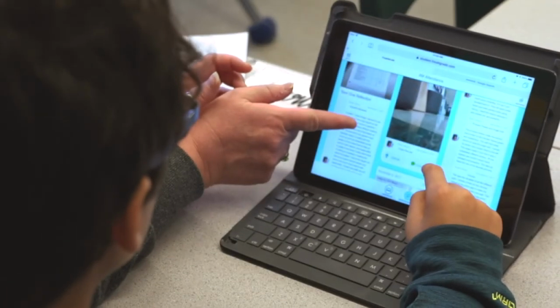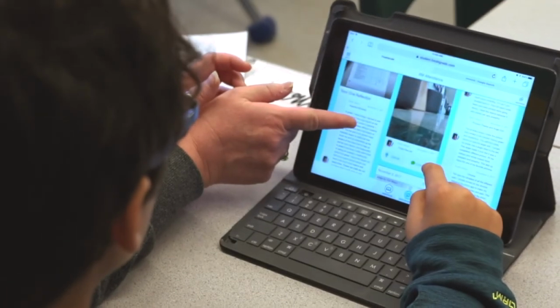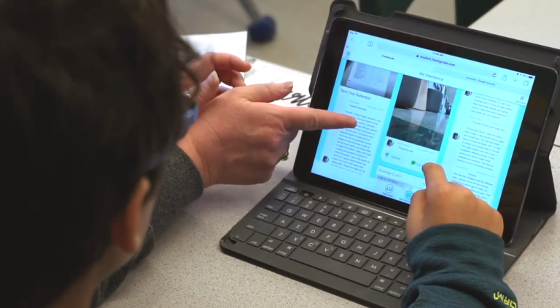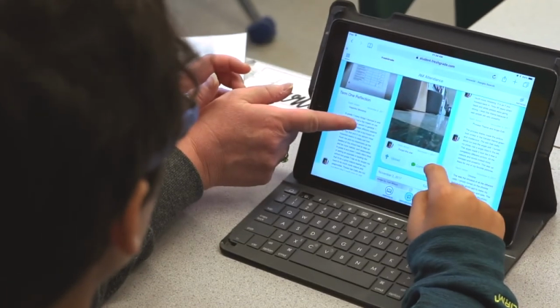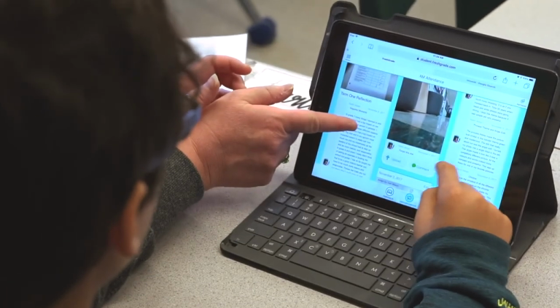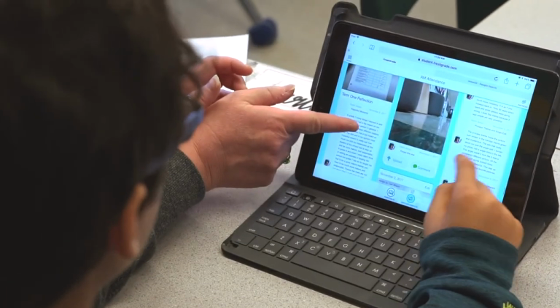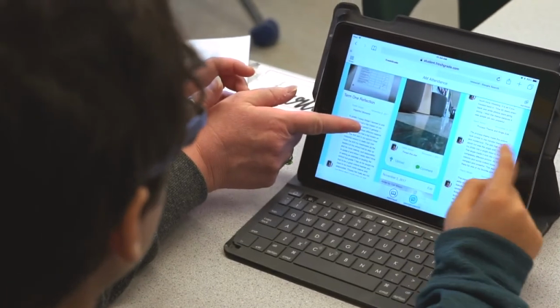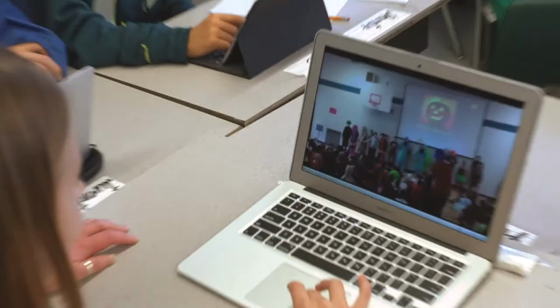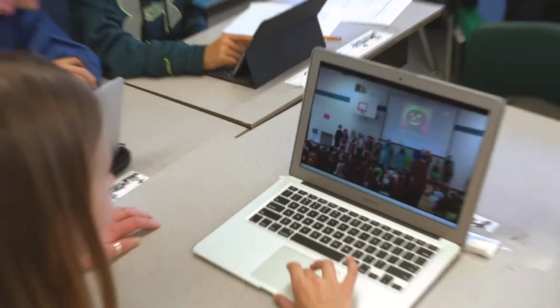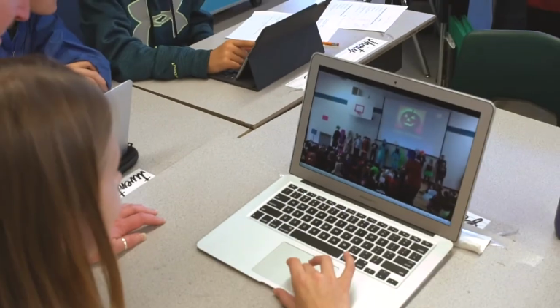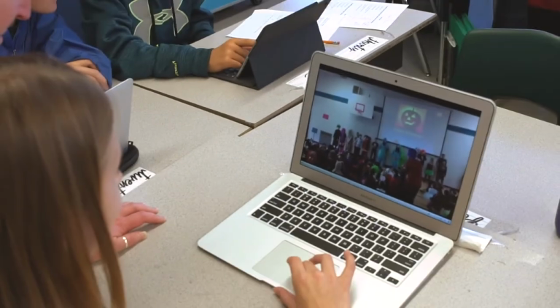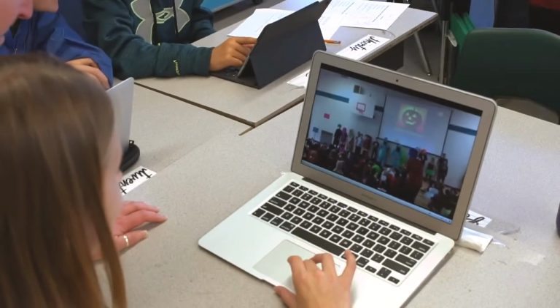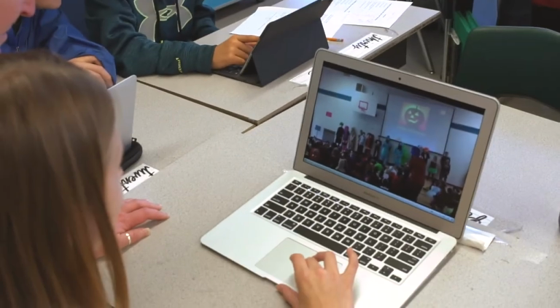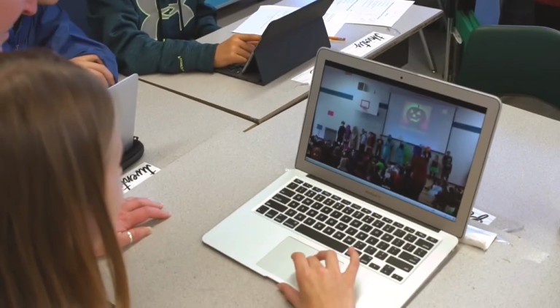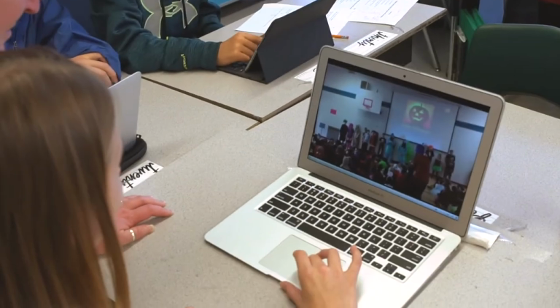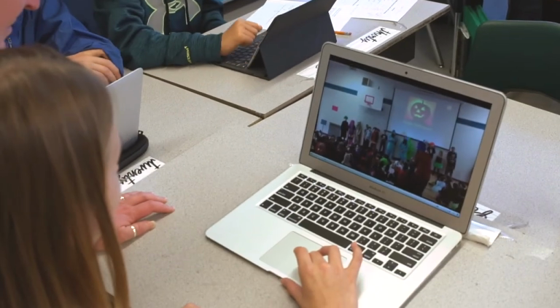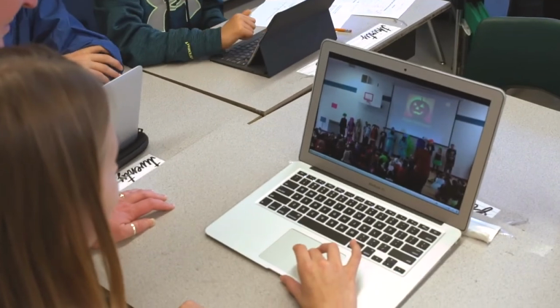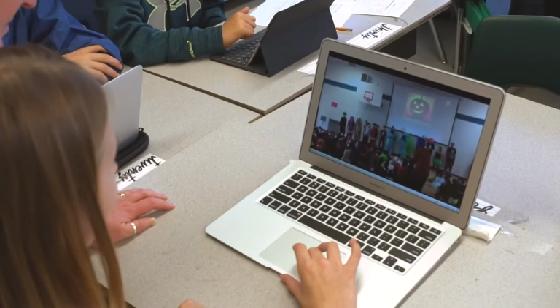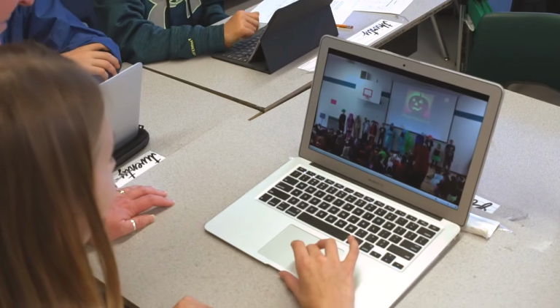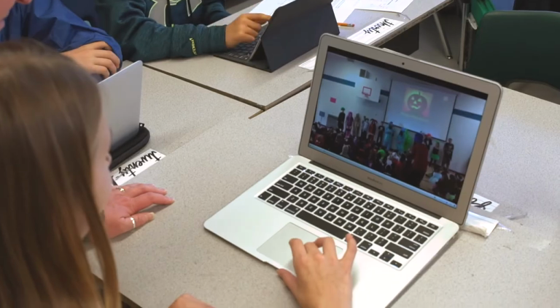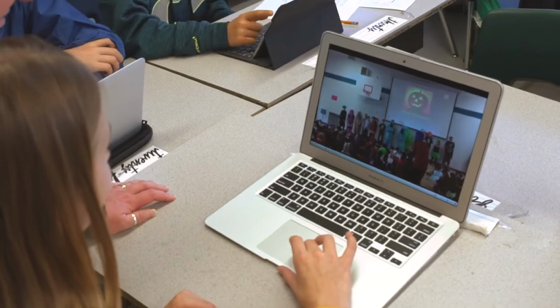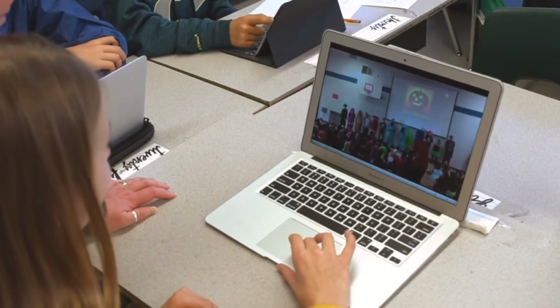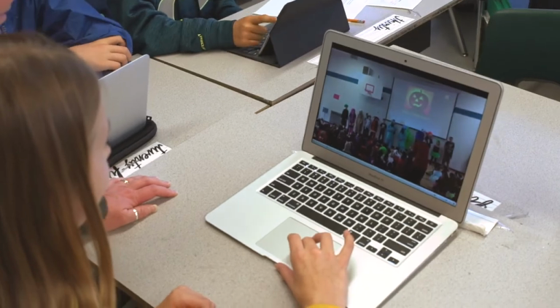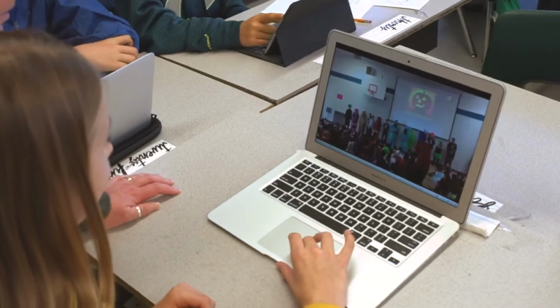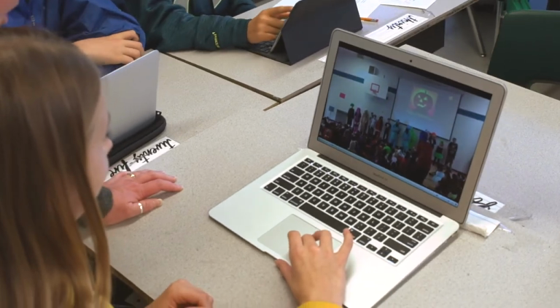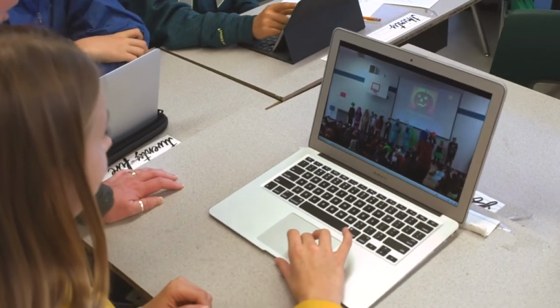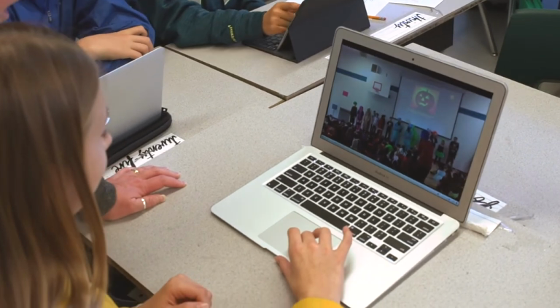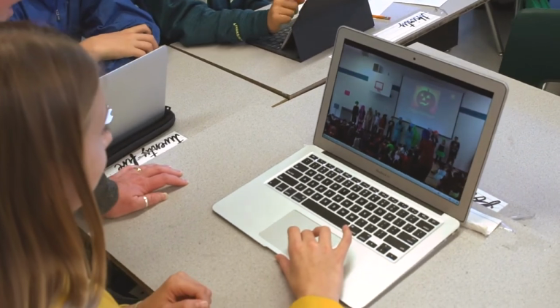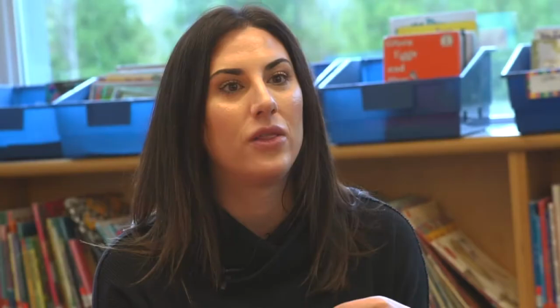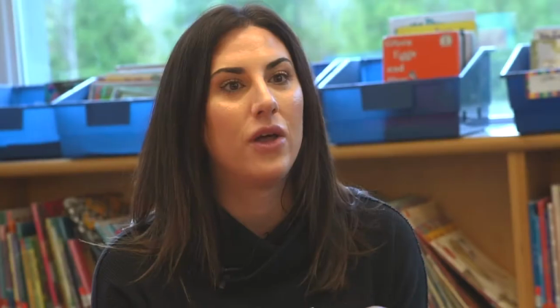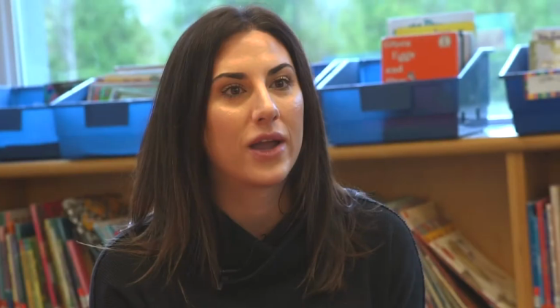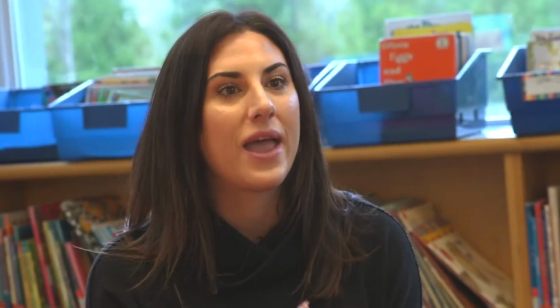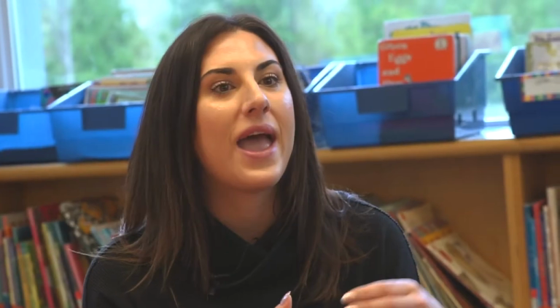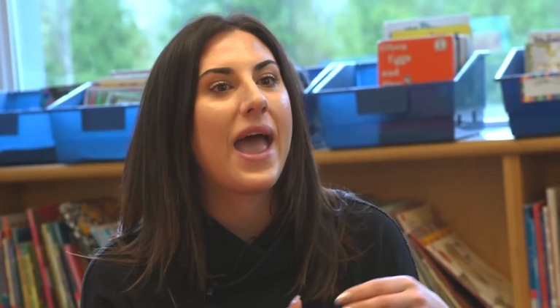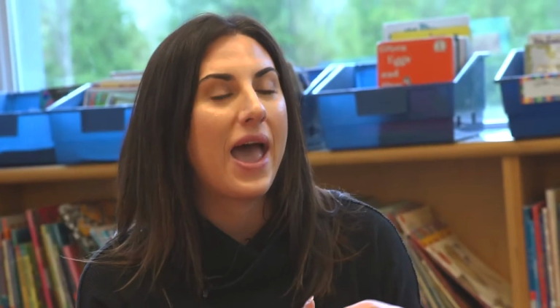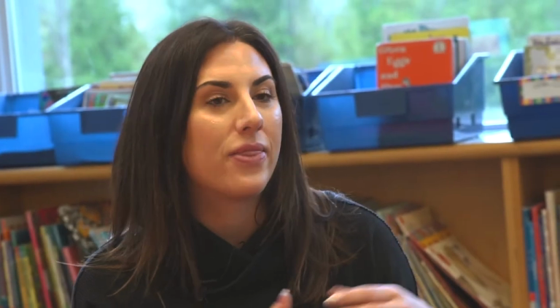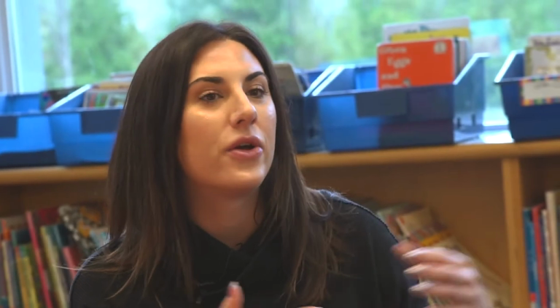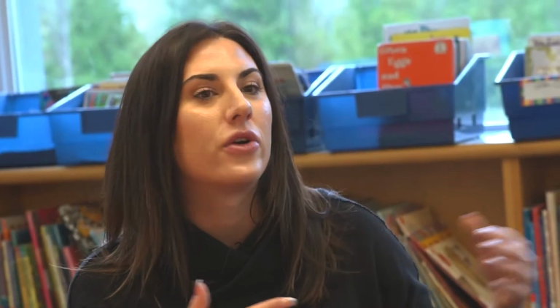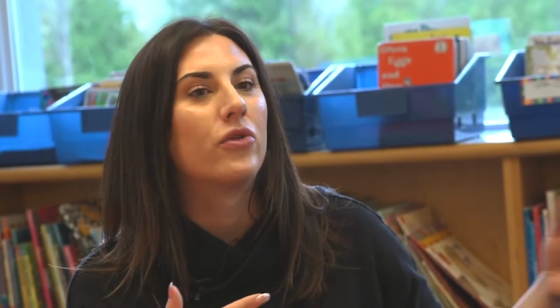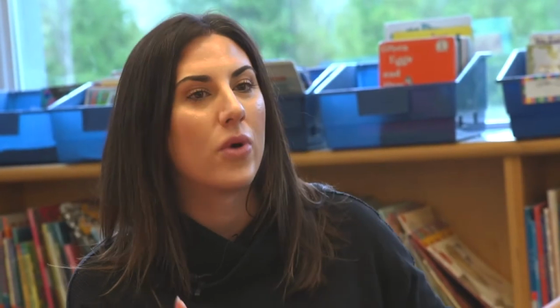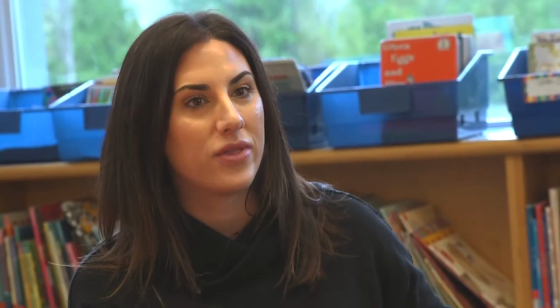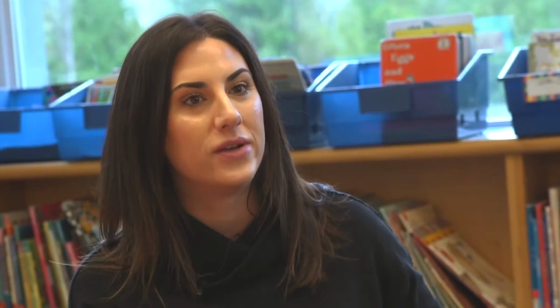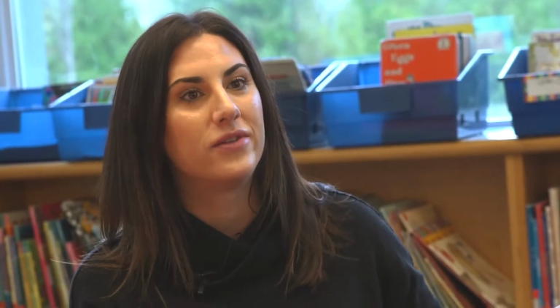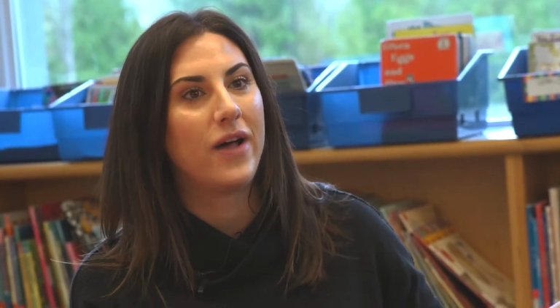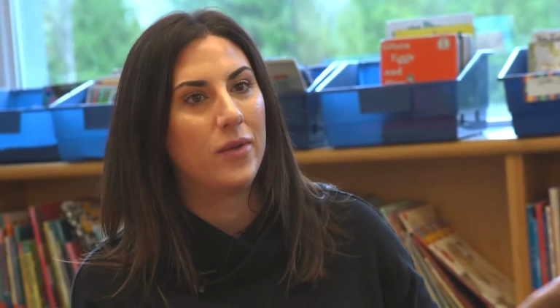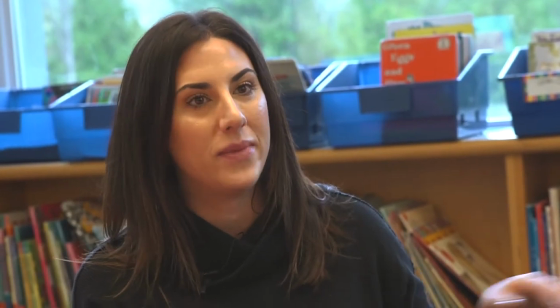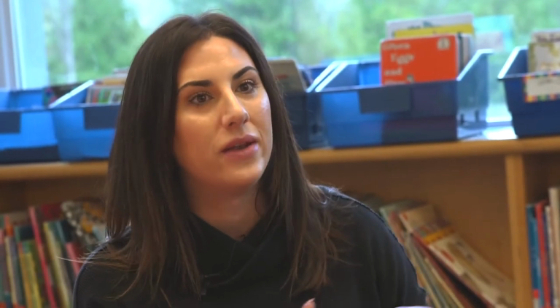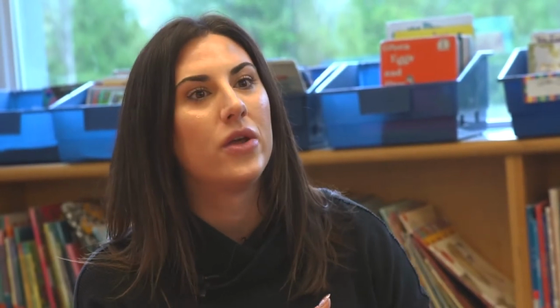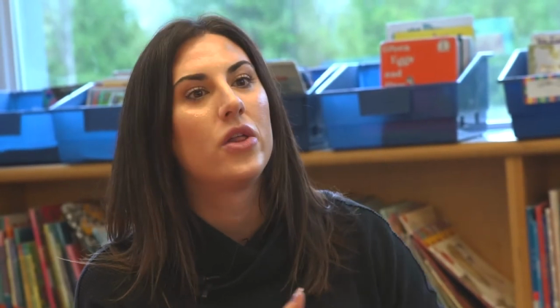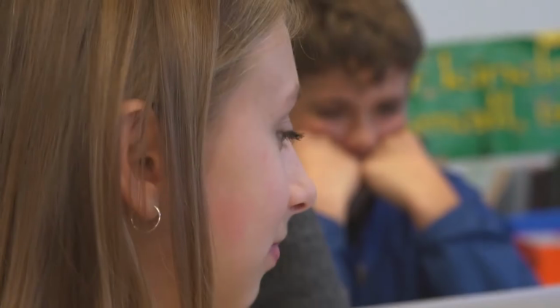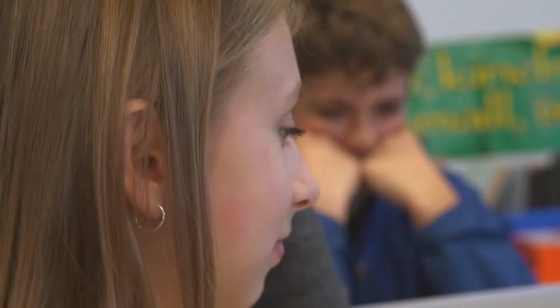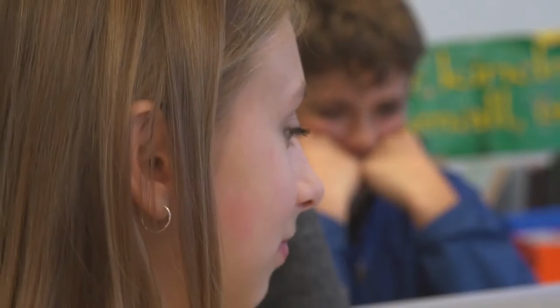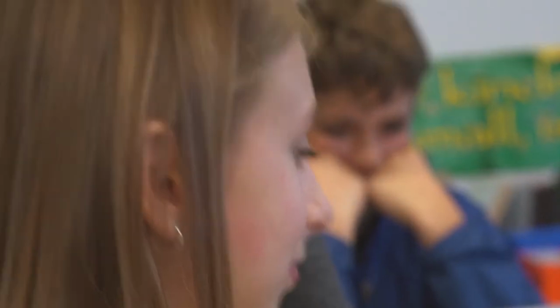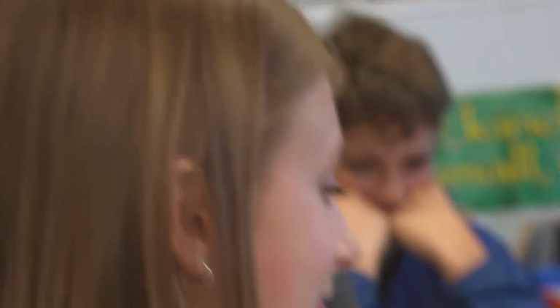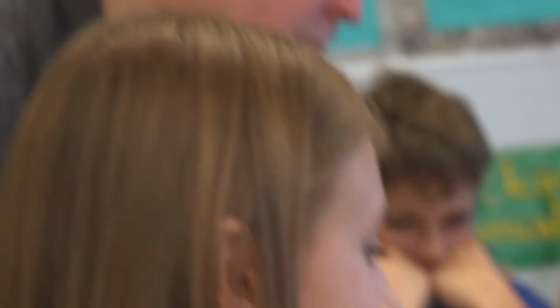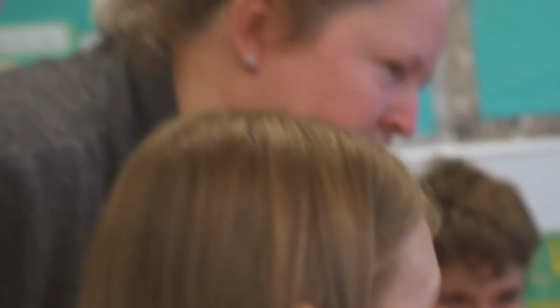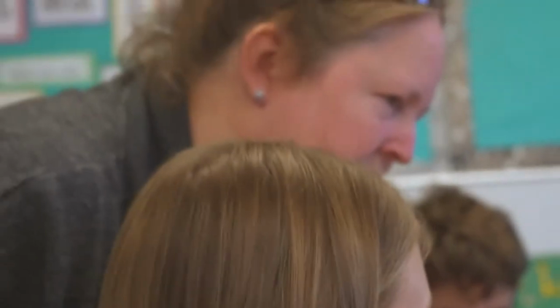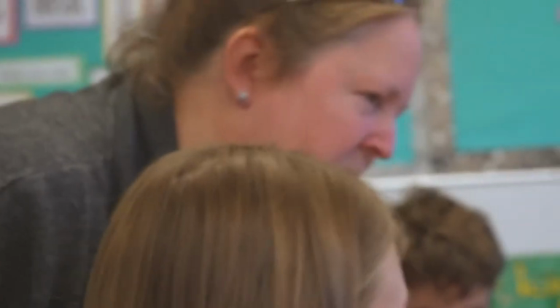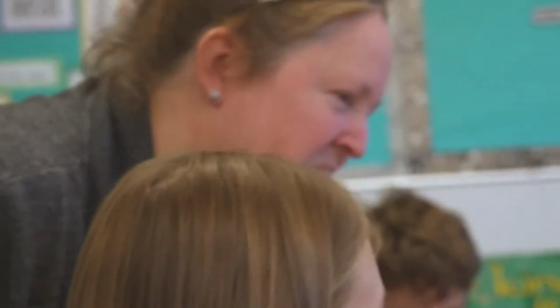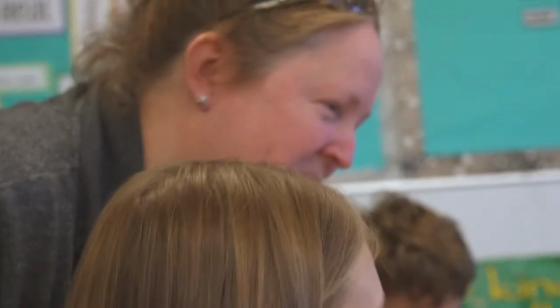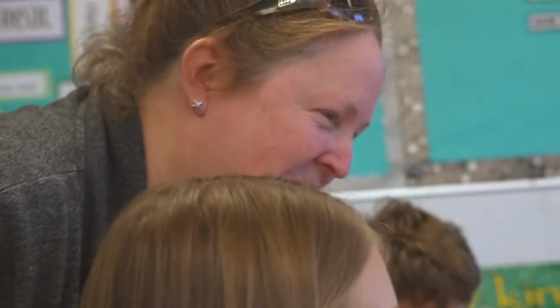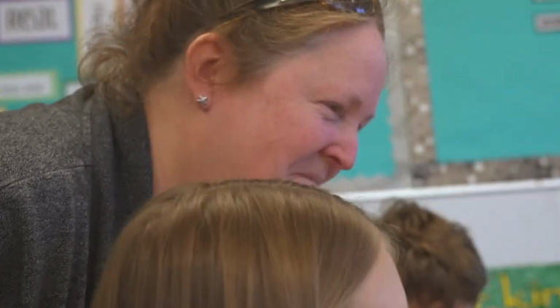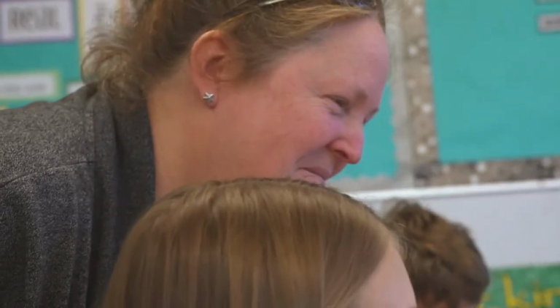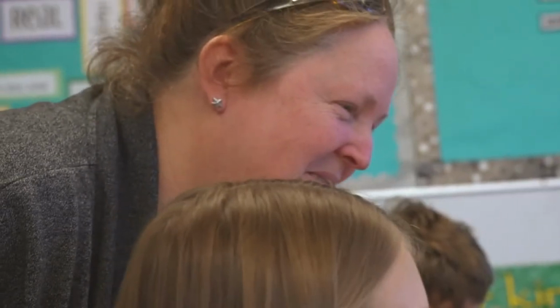In the future, the child, parent, and teacher can then sit down and look at their growth and development throughout their elementary journey.